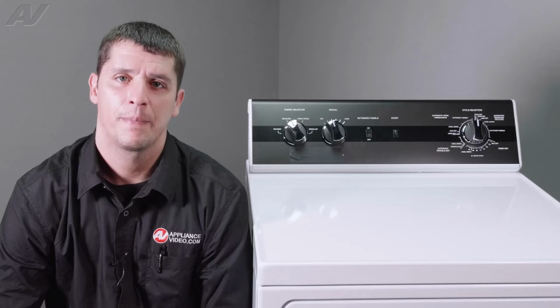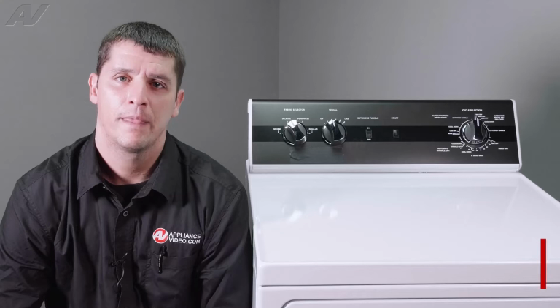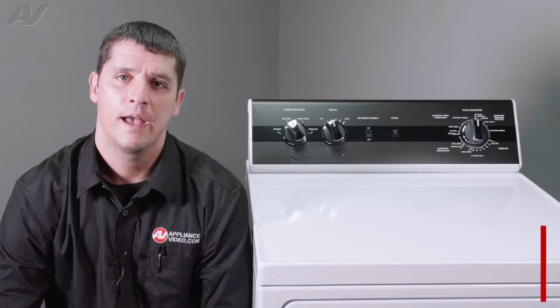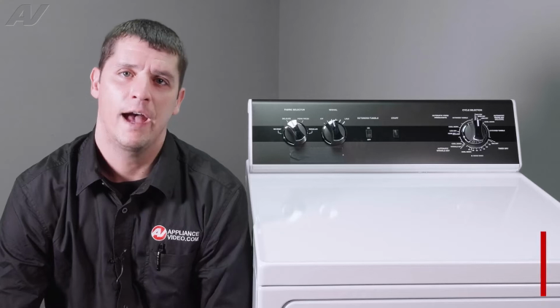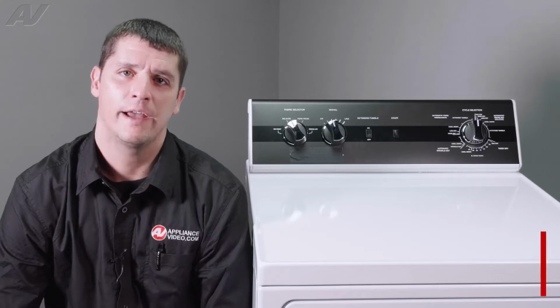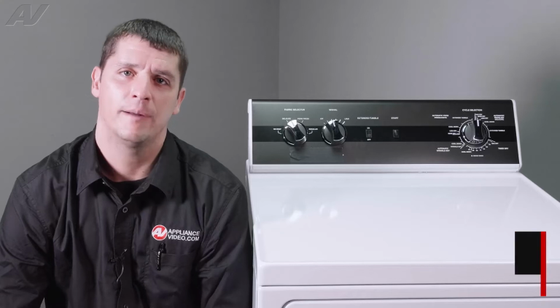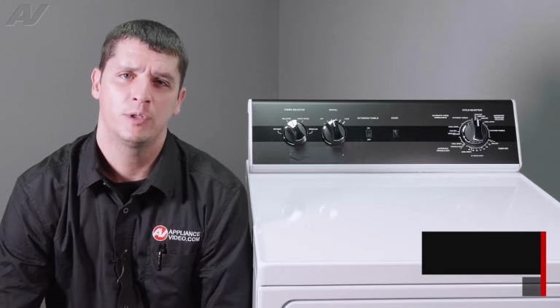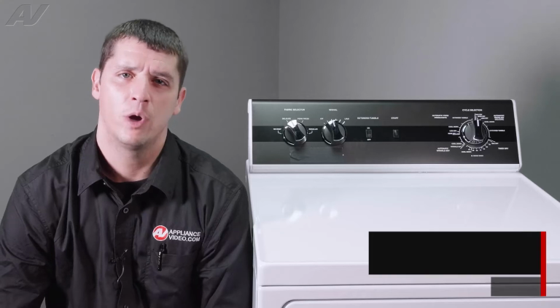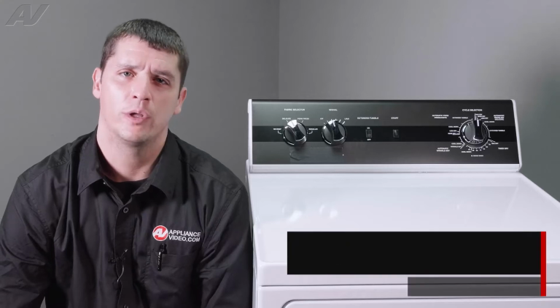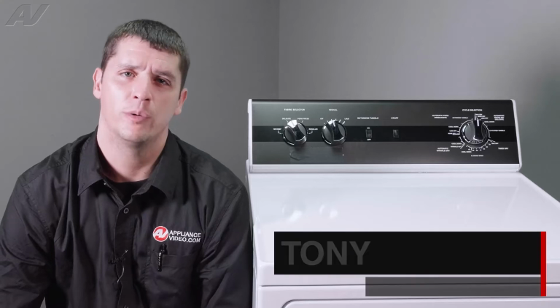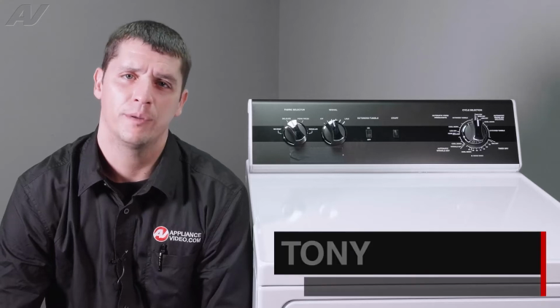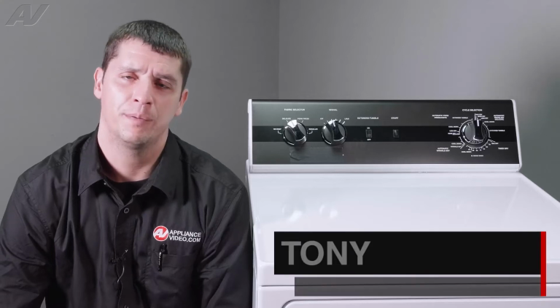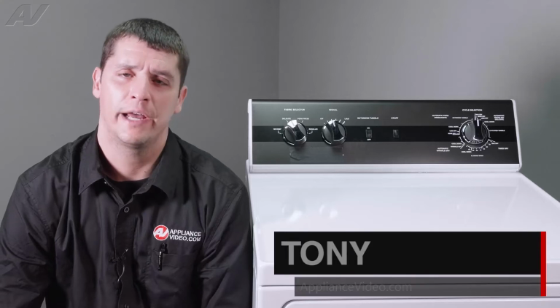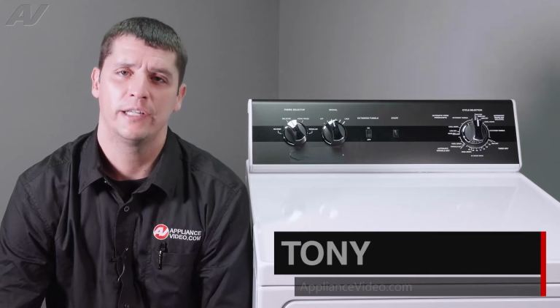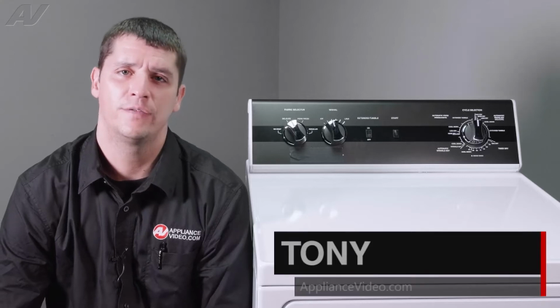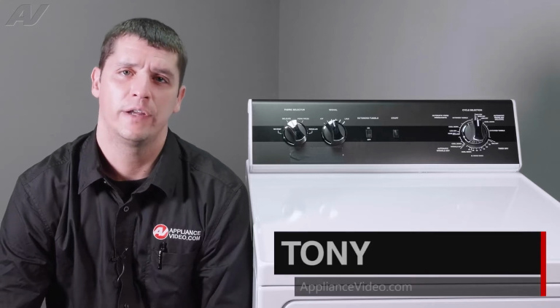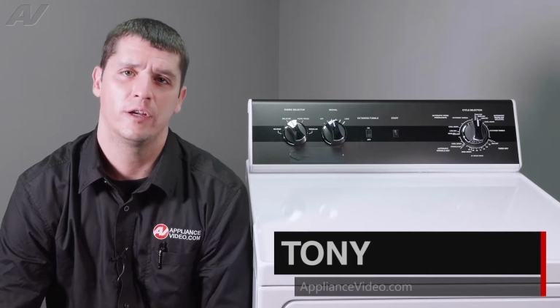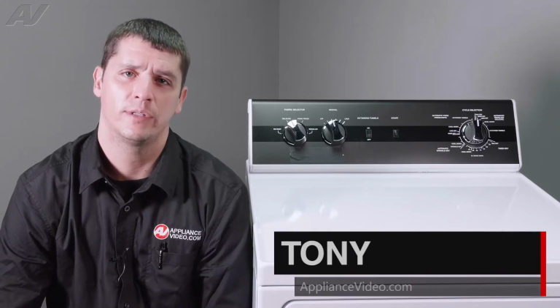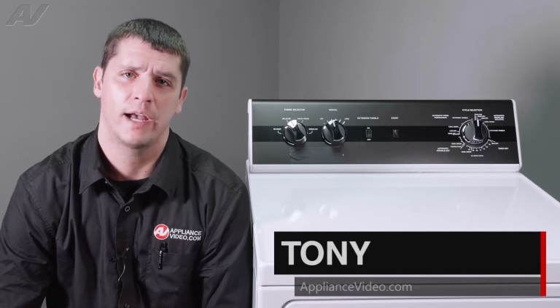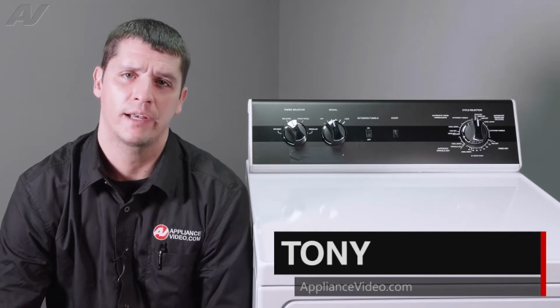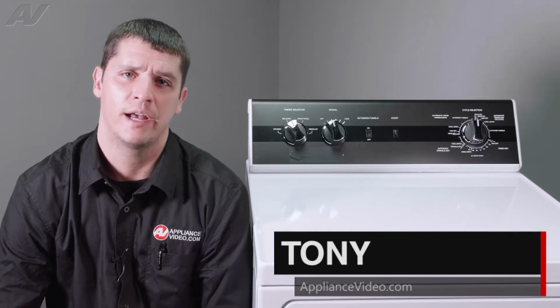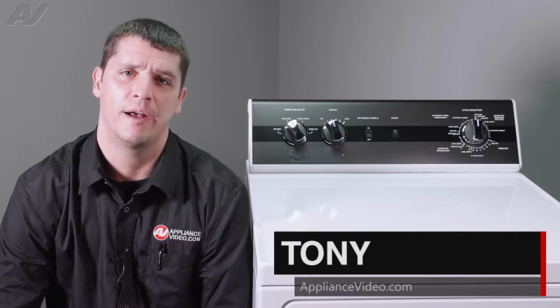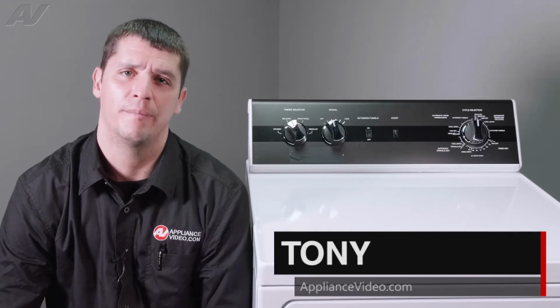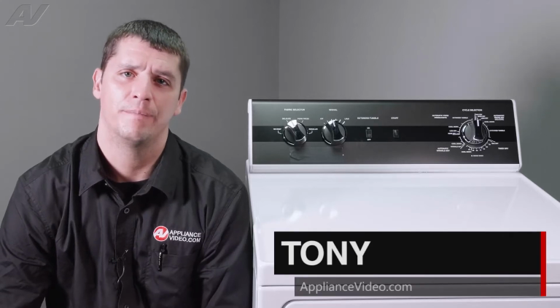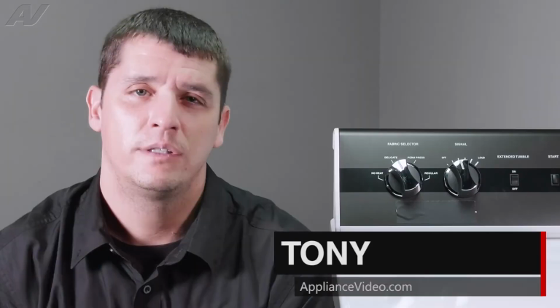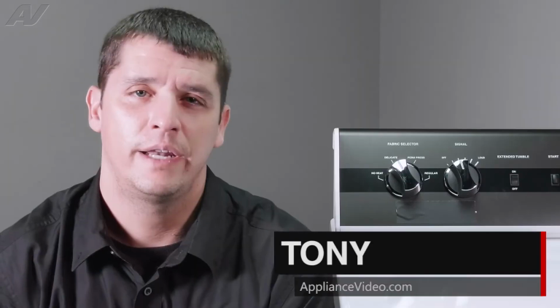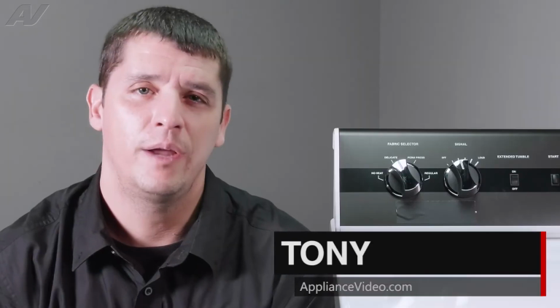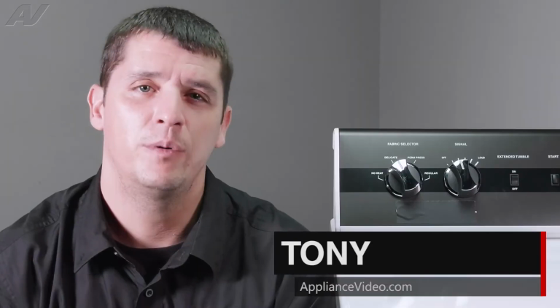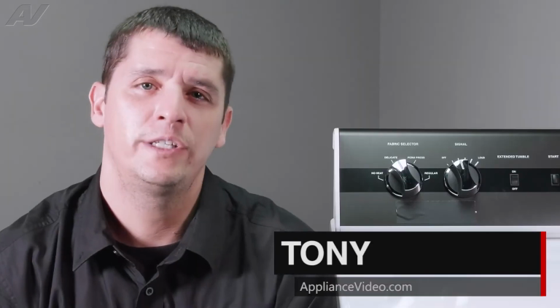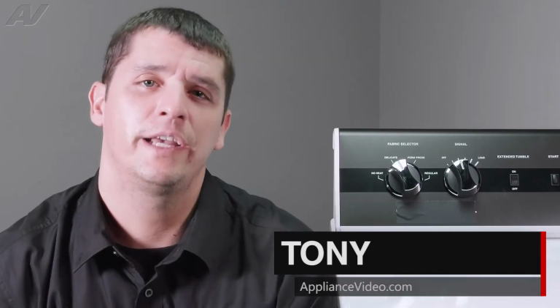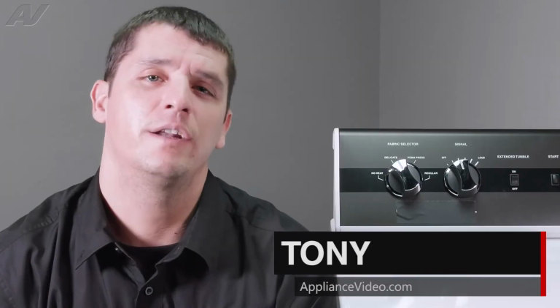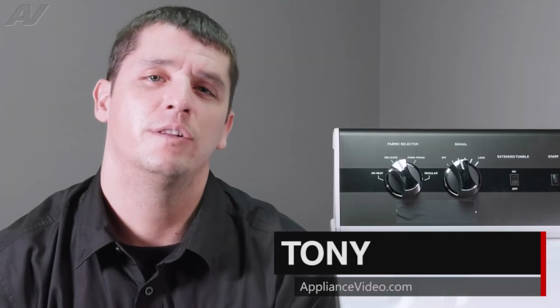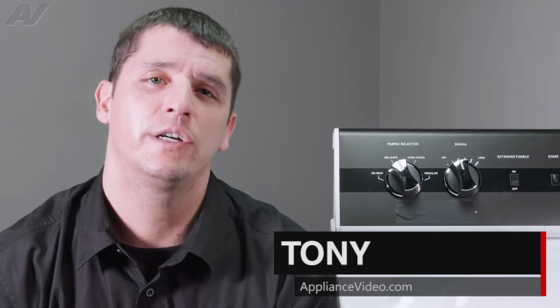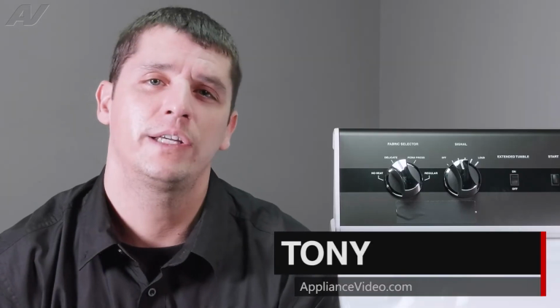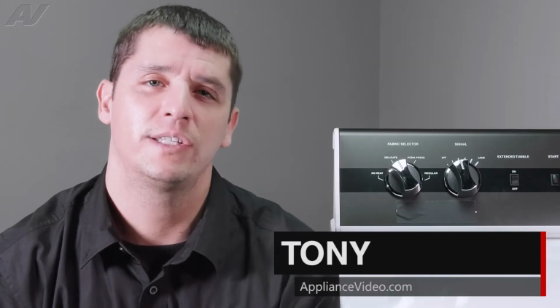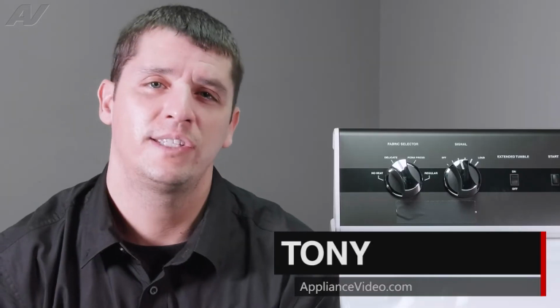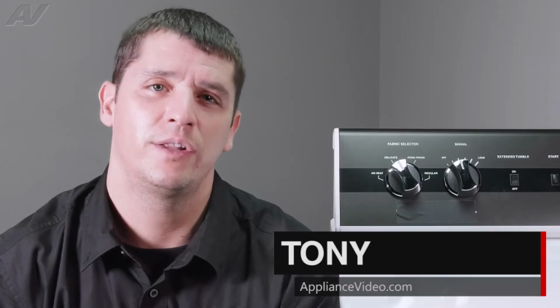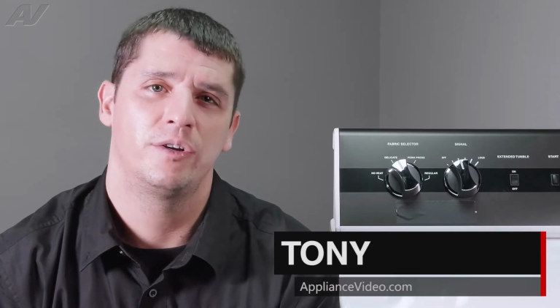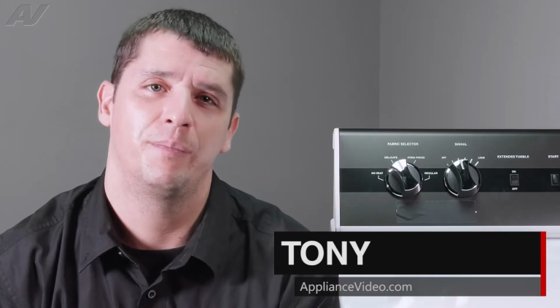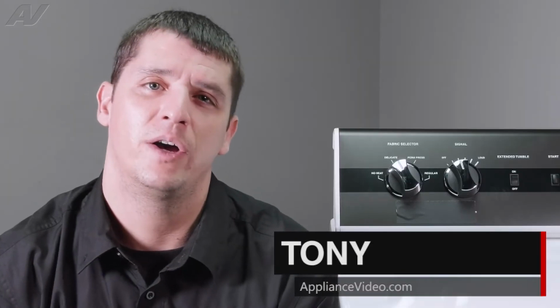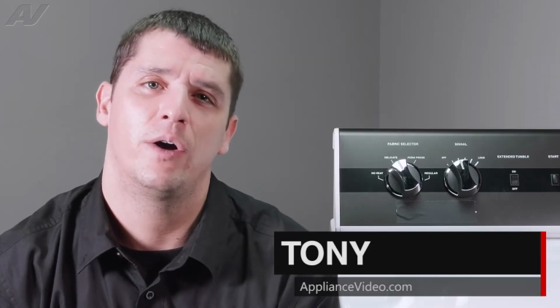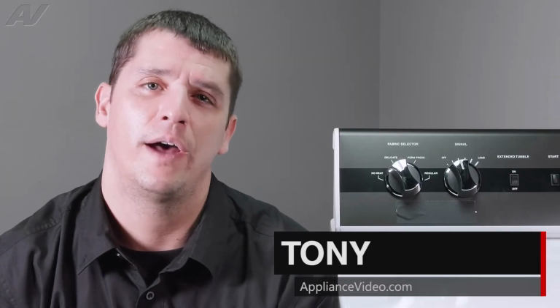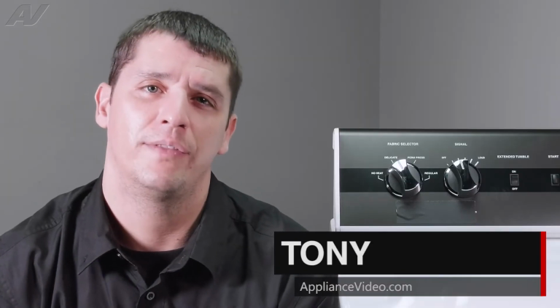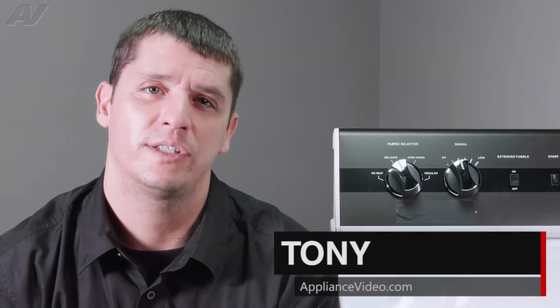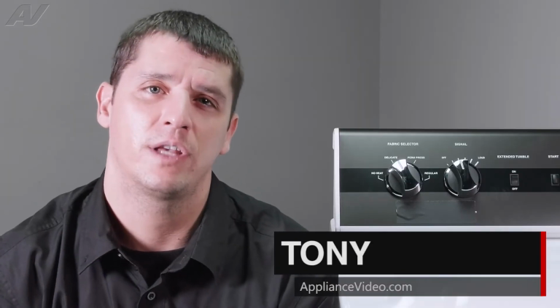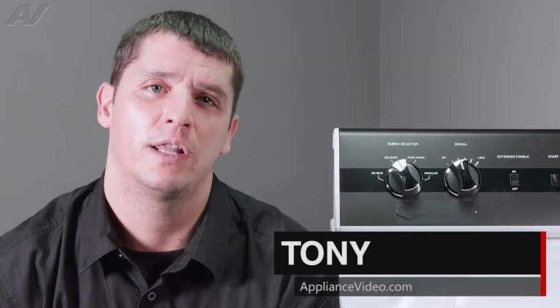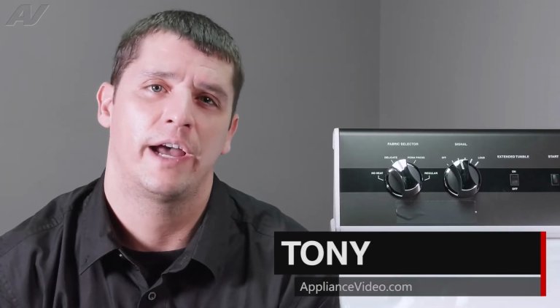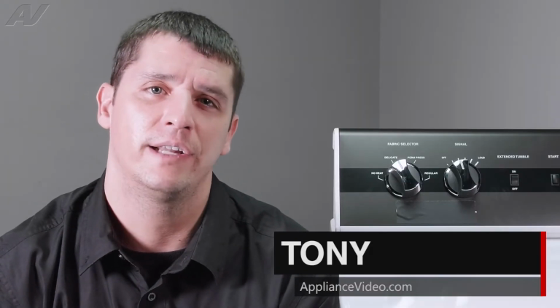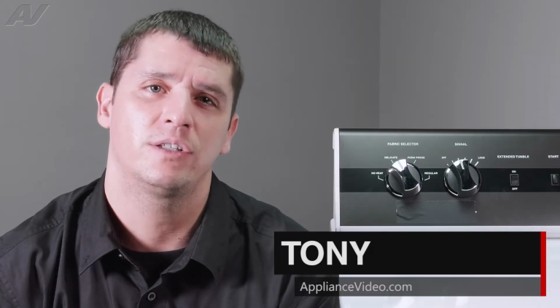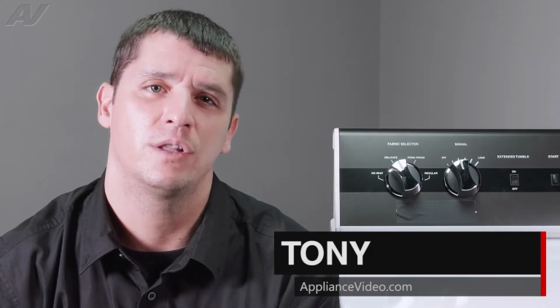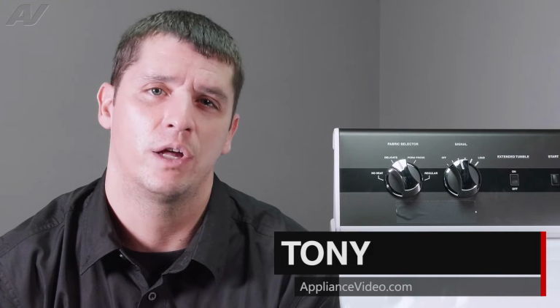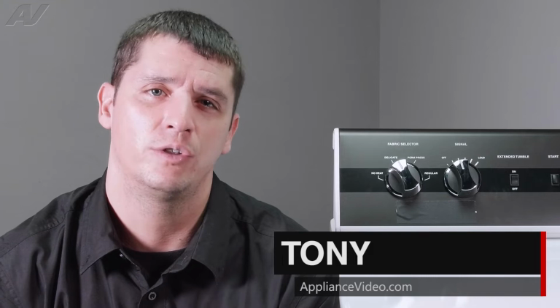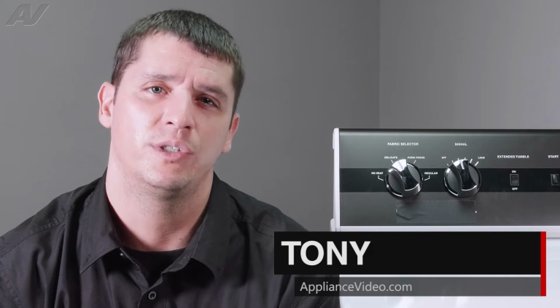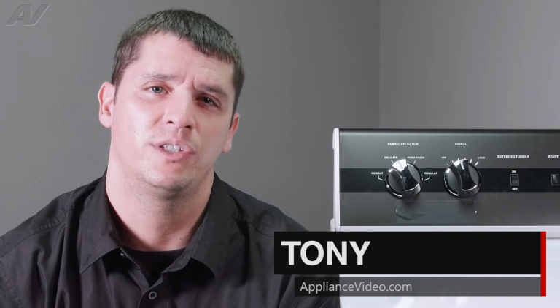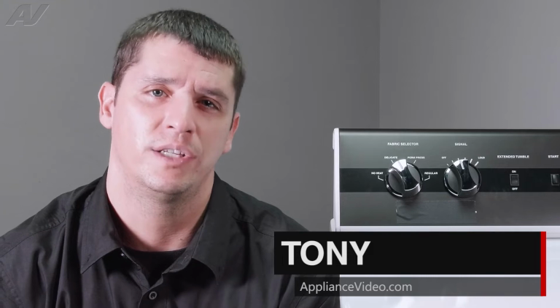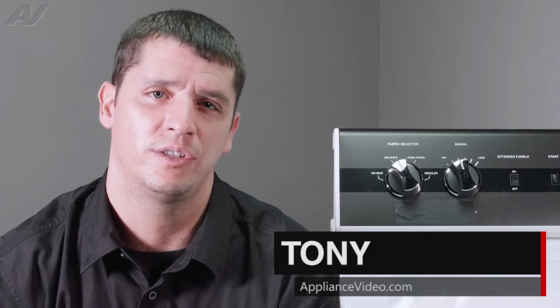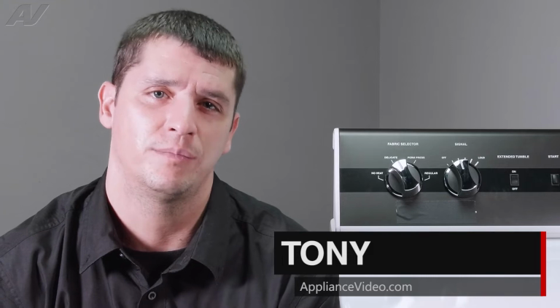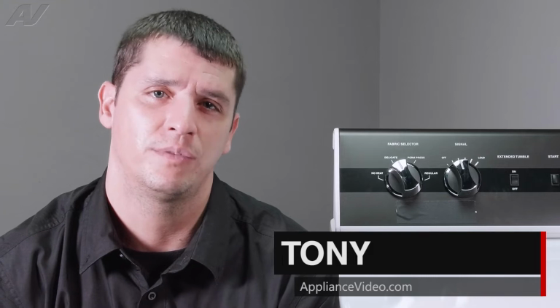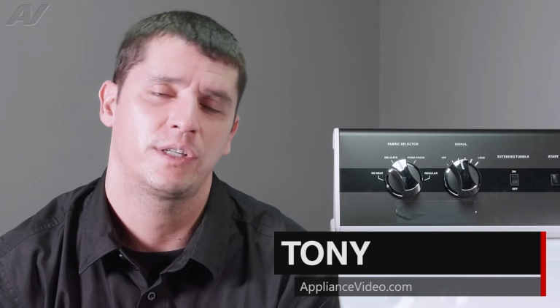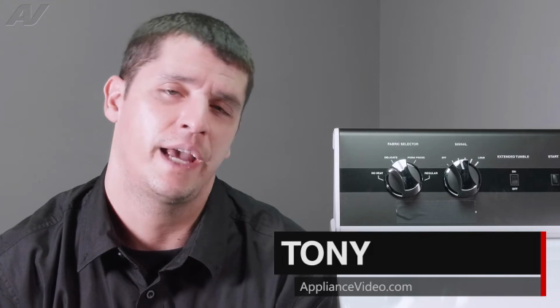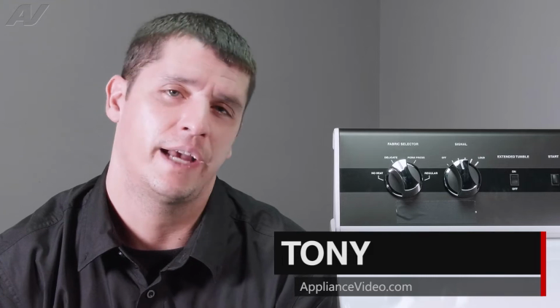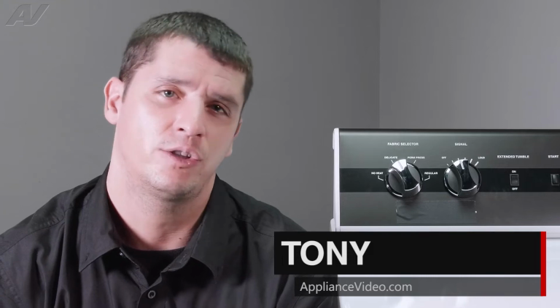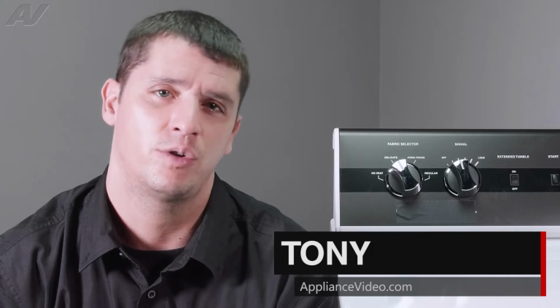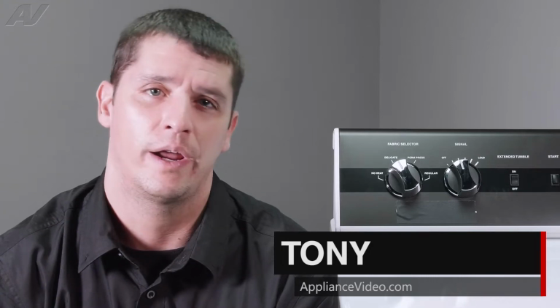Hi, I'm Tony with ApplianceVideo.com. Today we're taking a look at the cylinder belt on this Alliance Laundry Systems gas dryer.